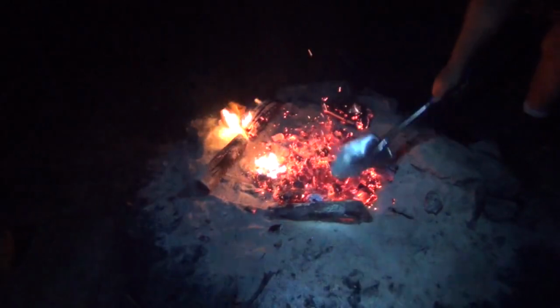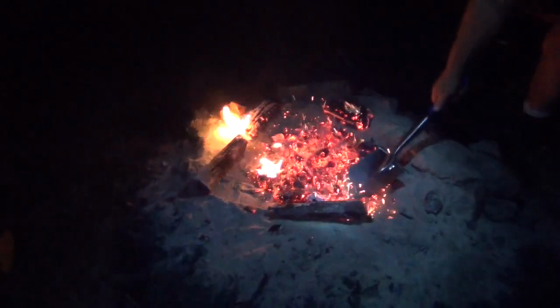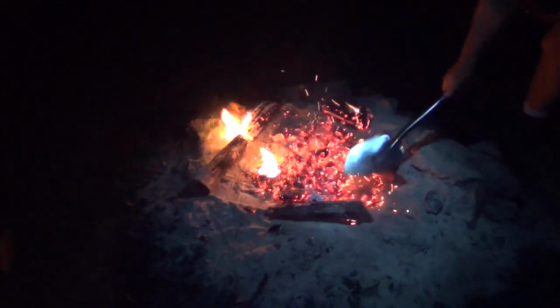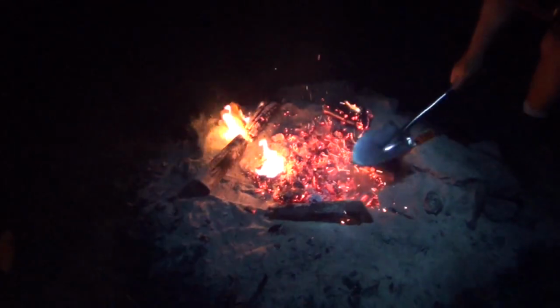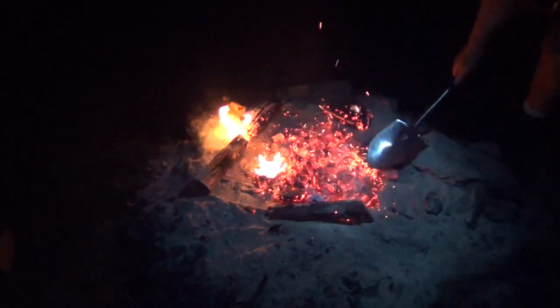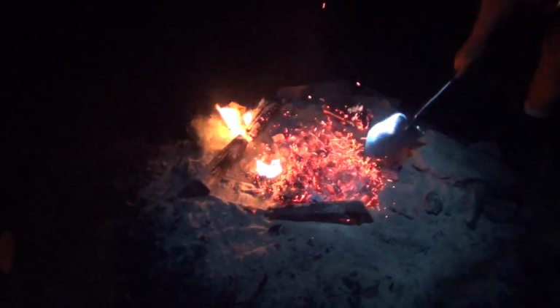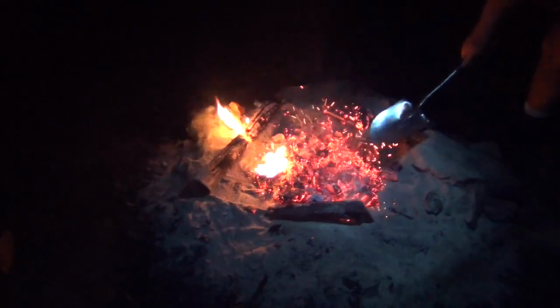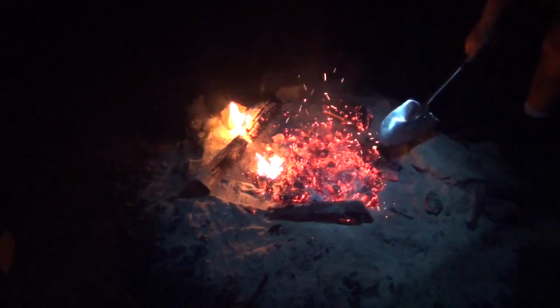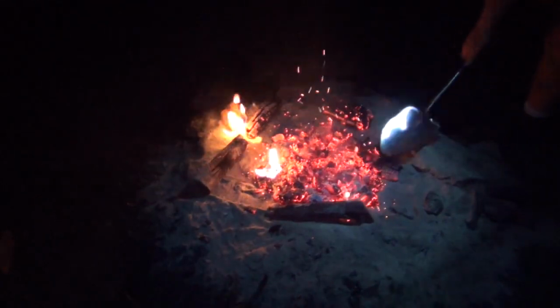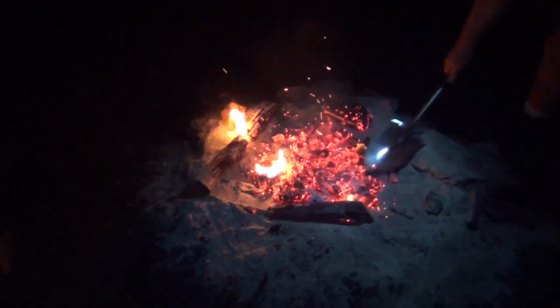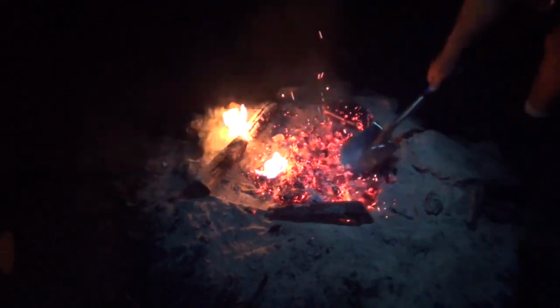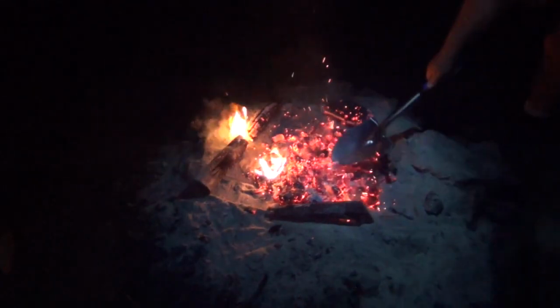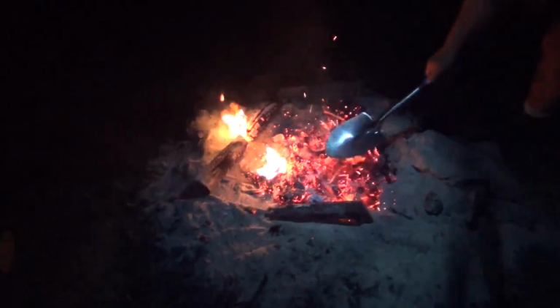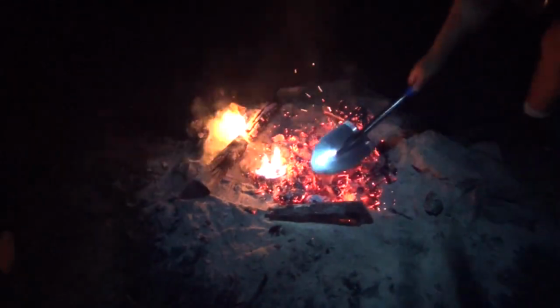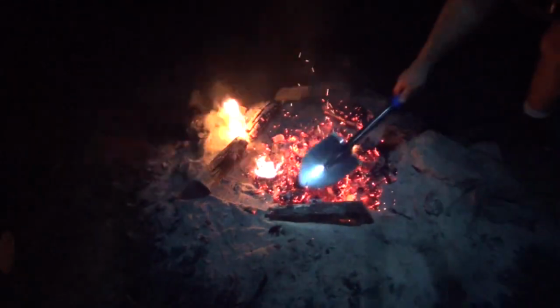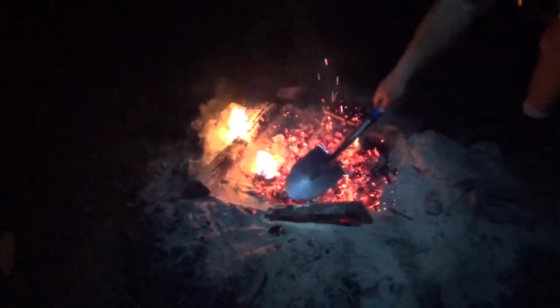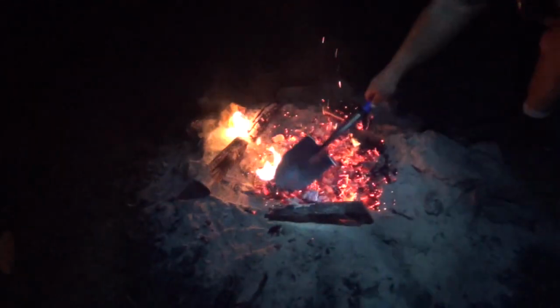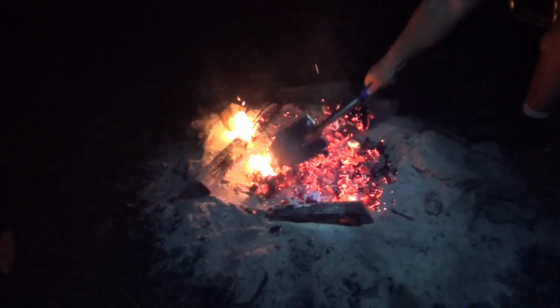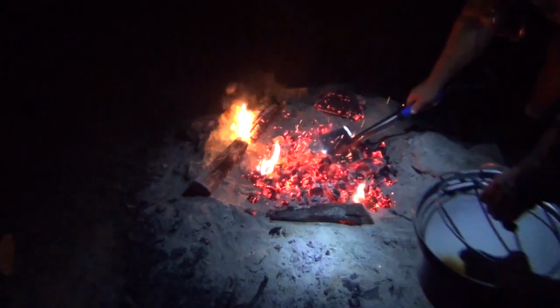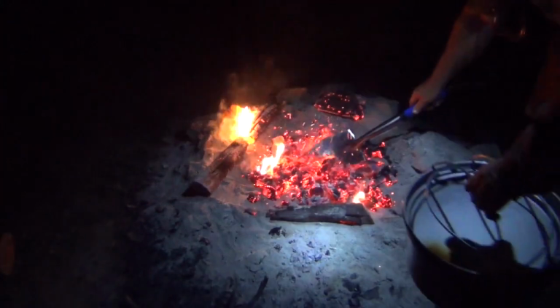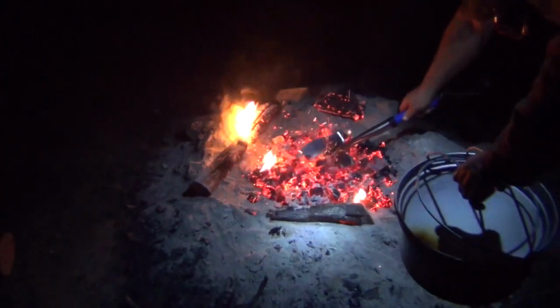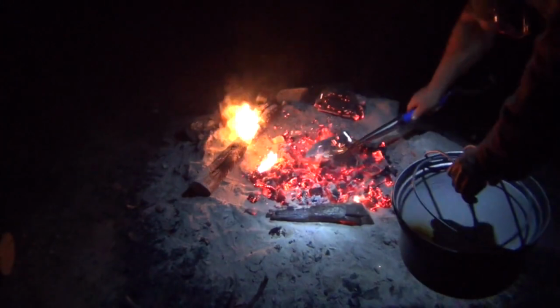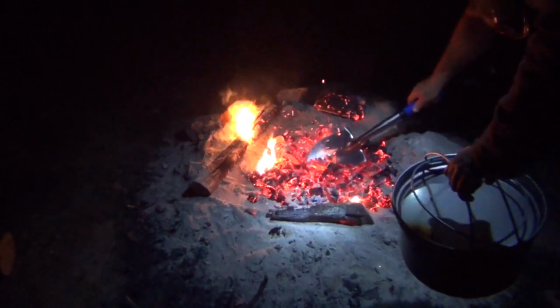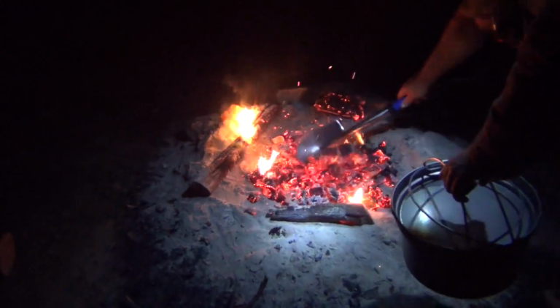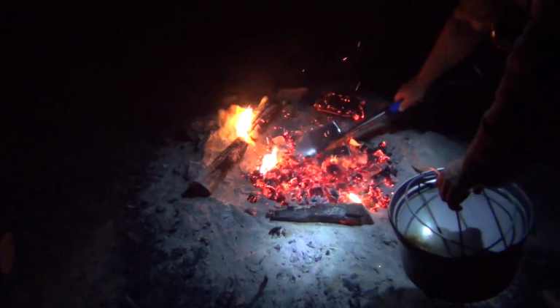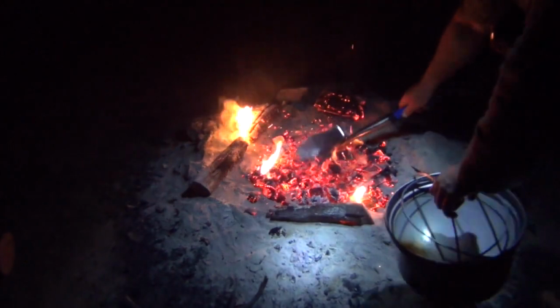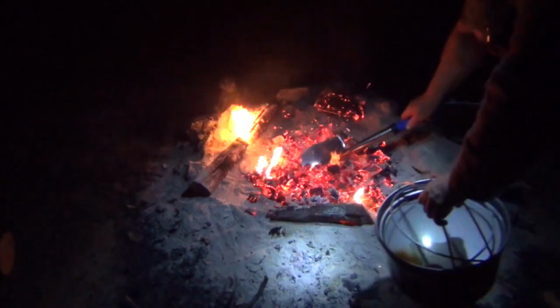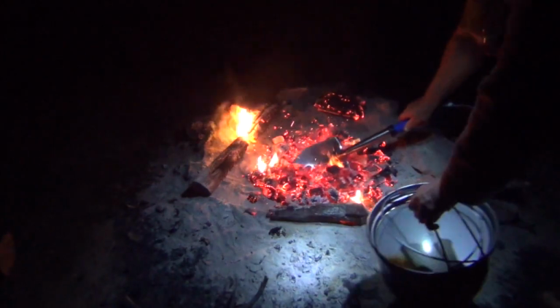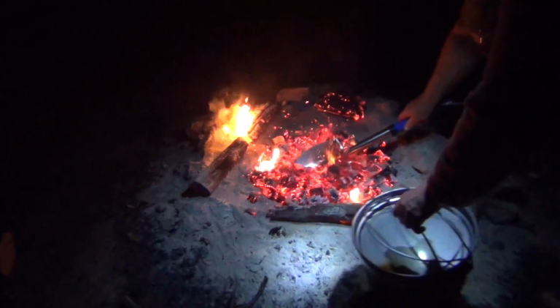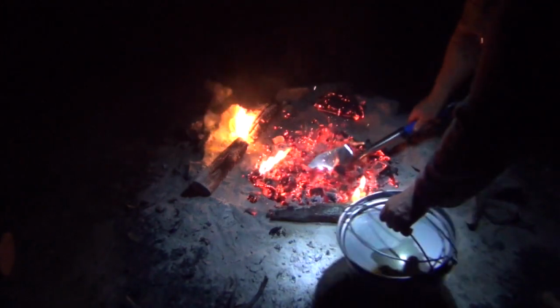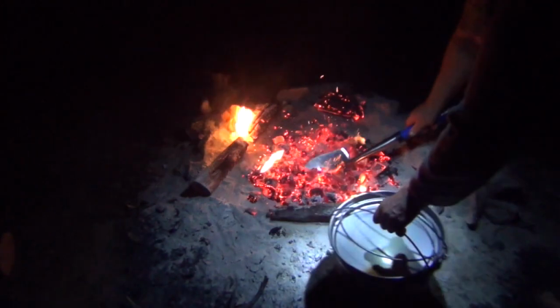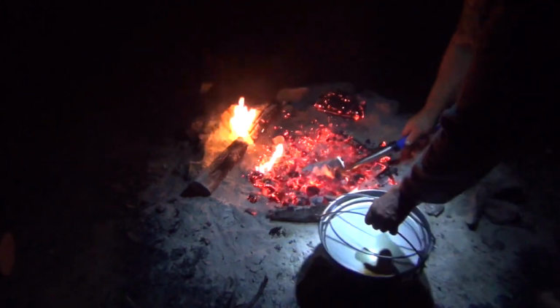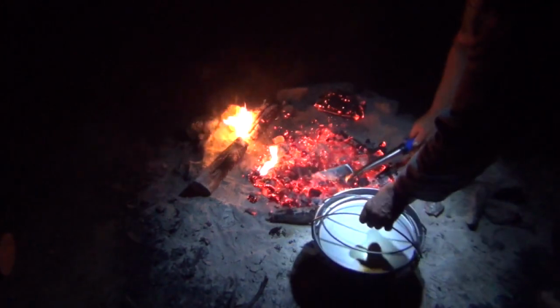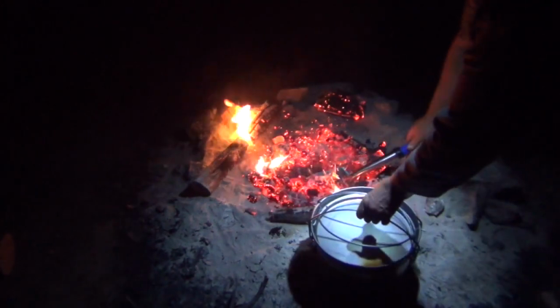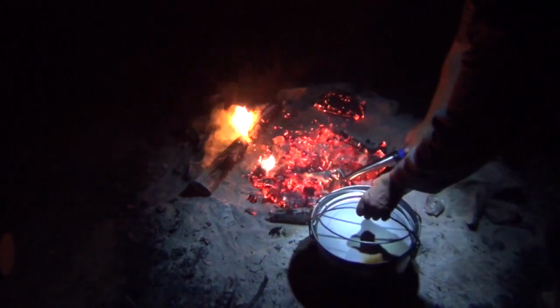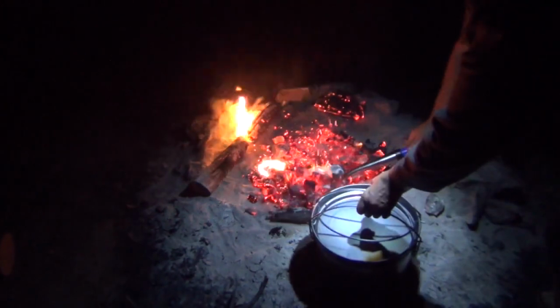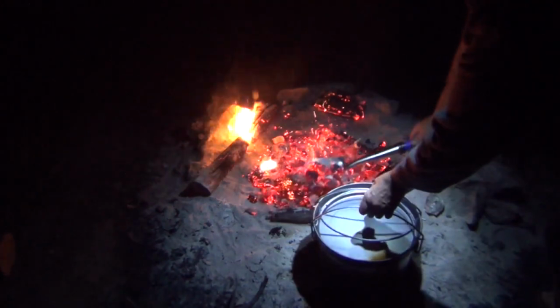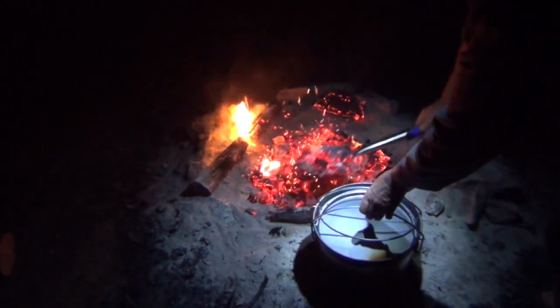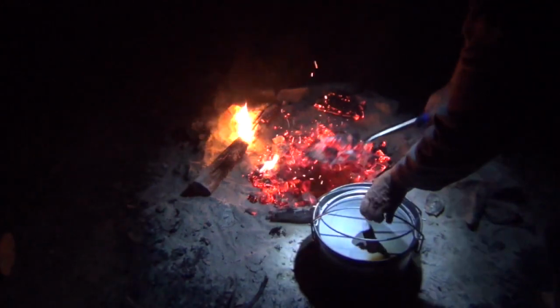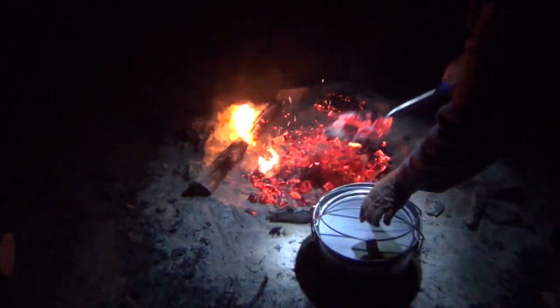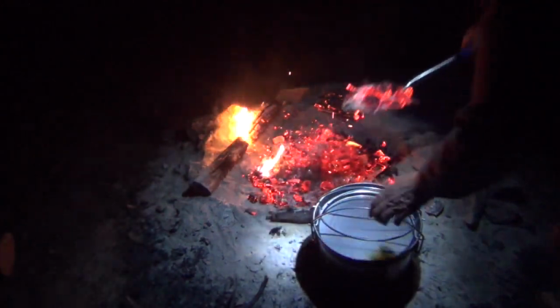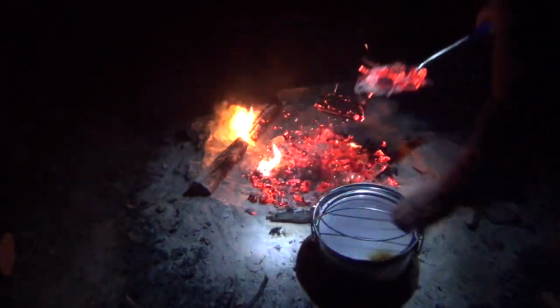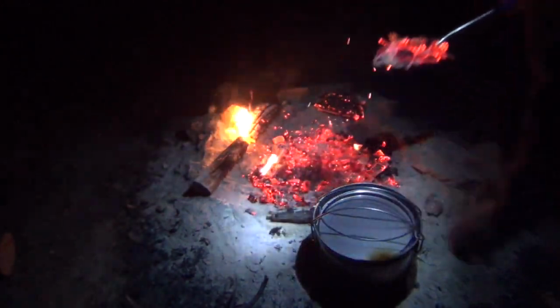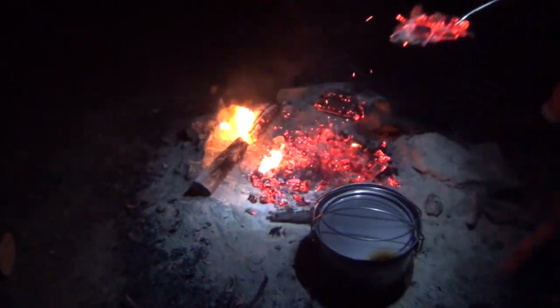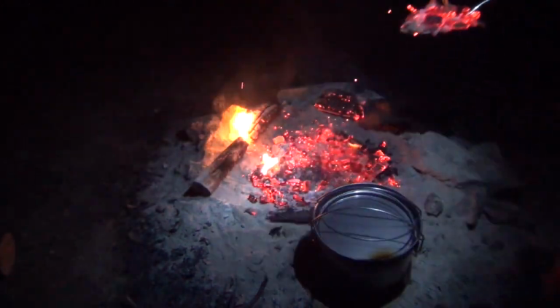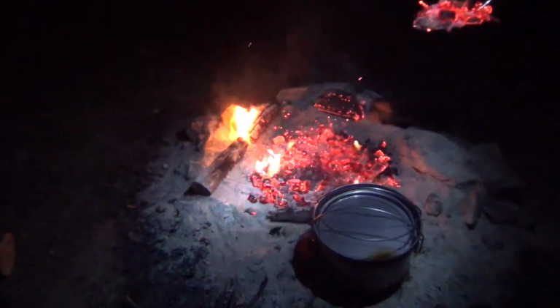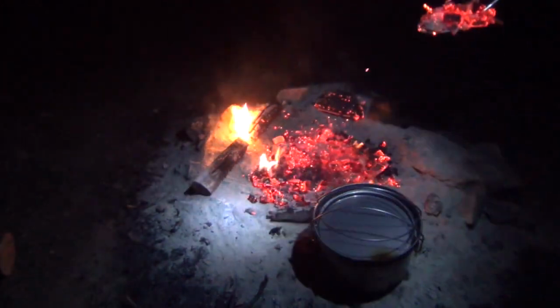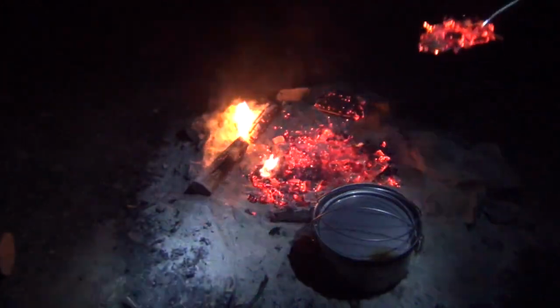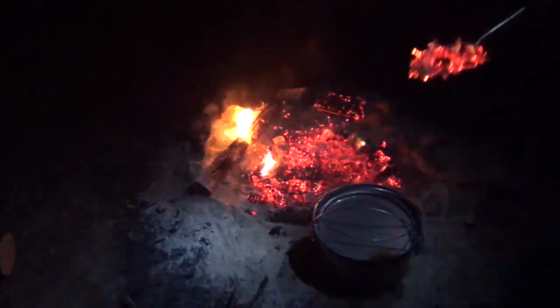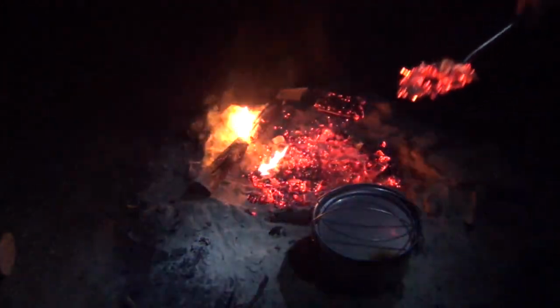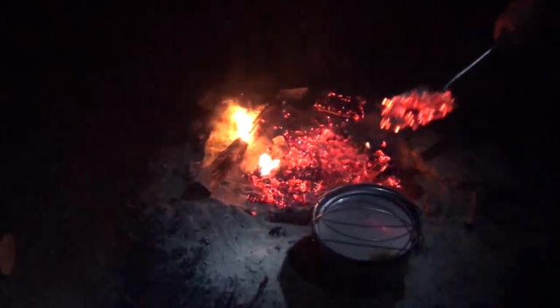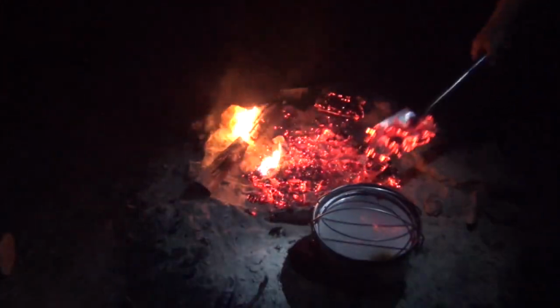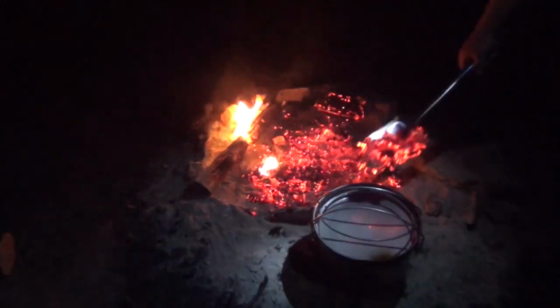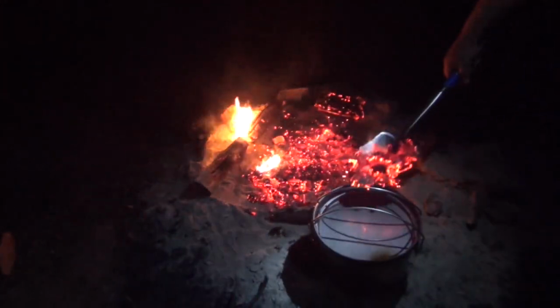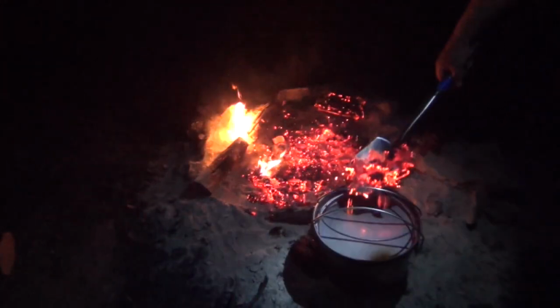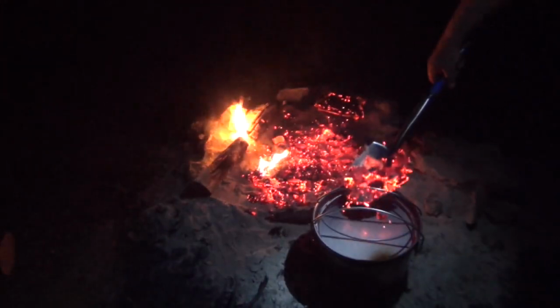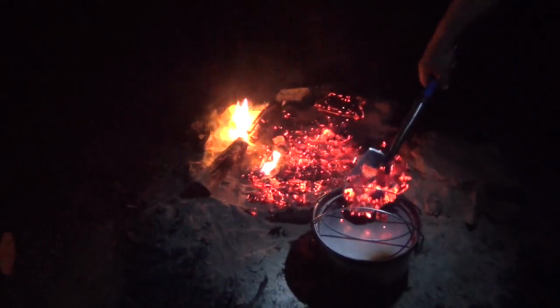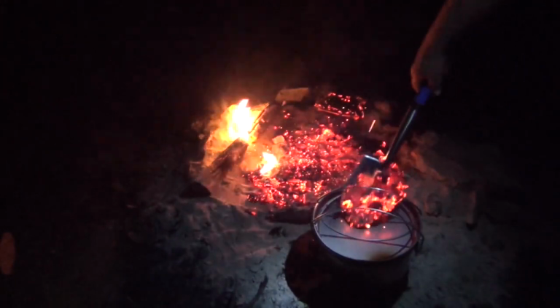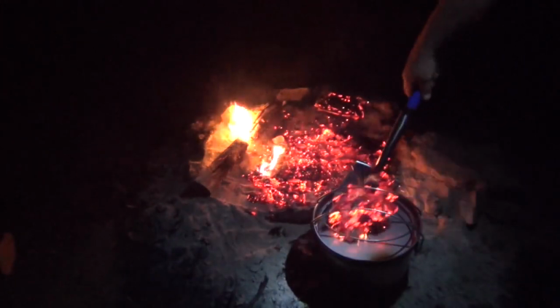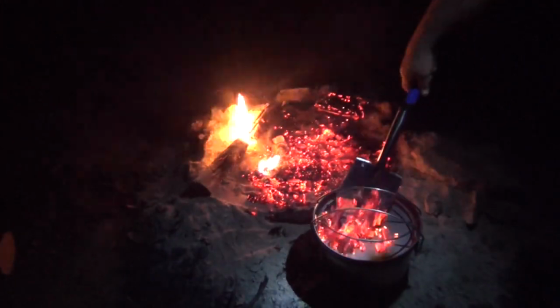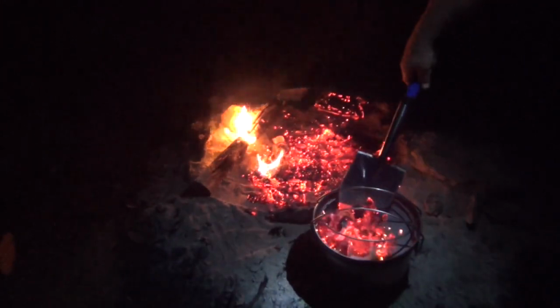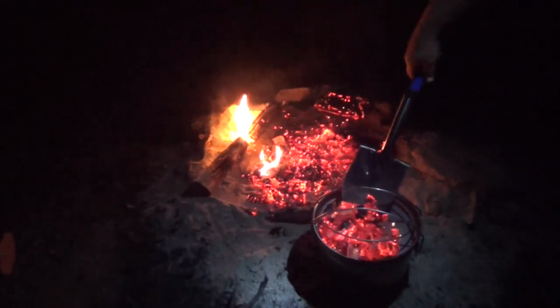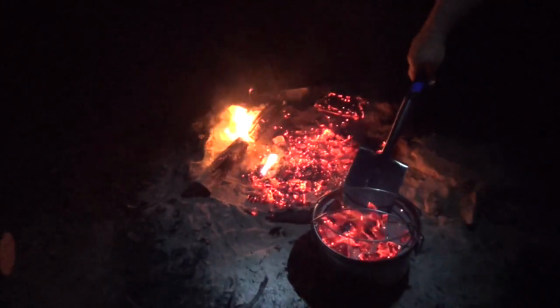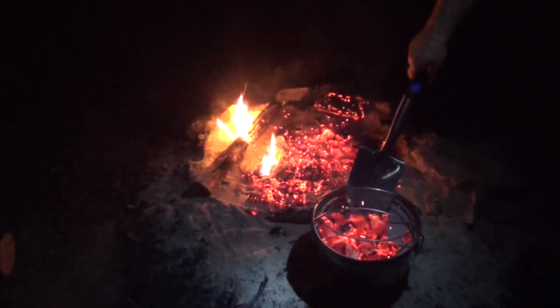You have to put some coals on top as well, don't forget.